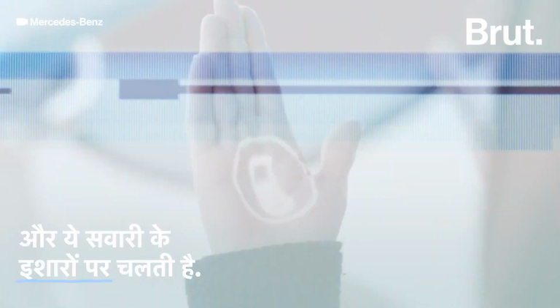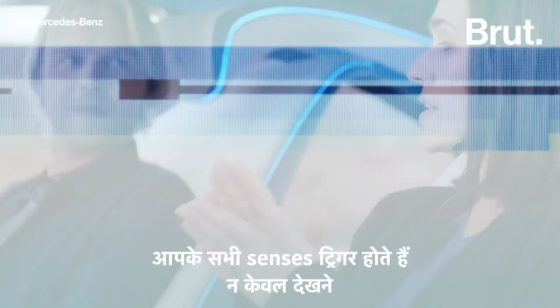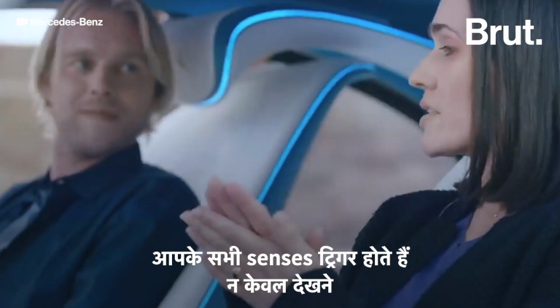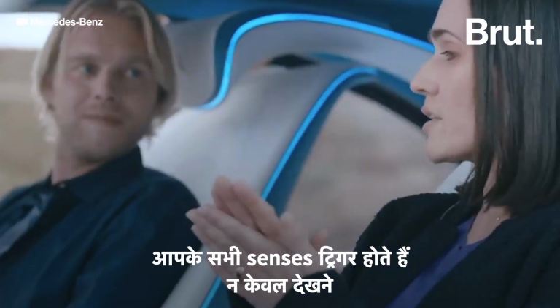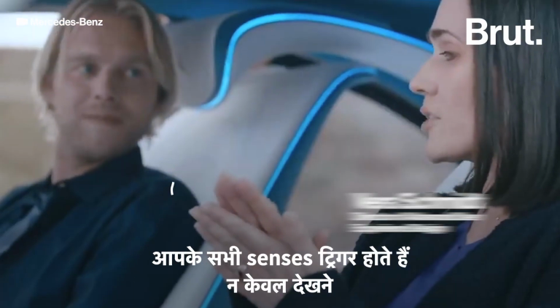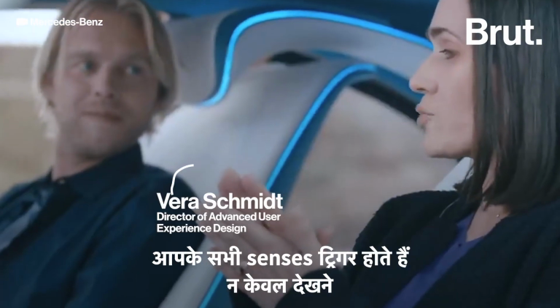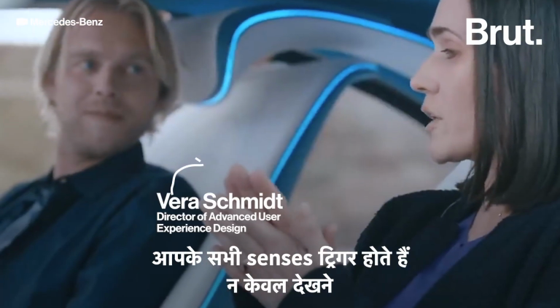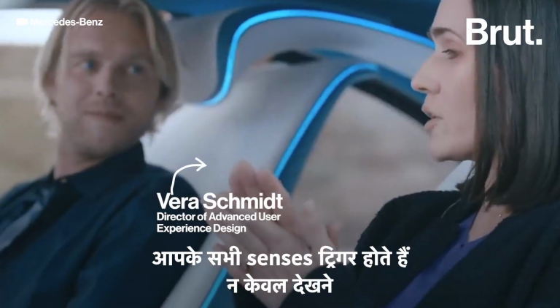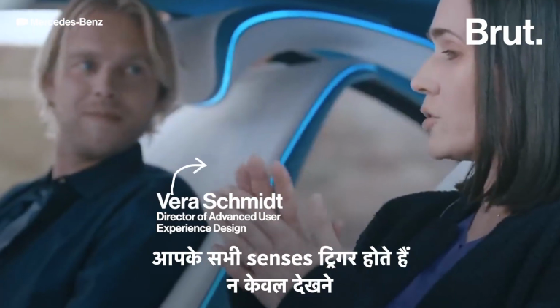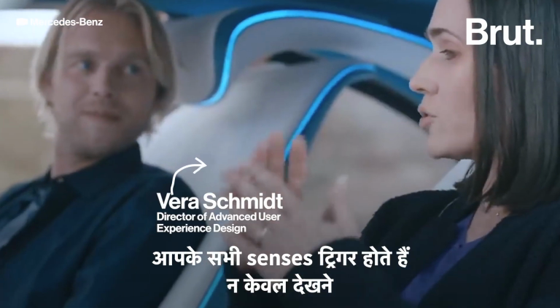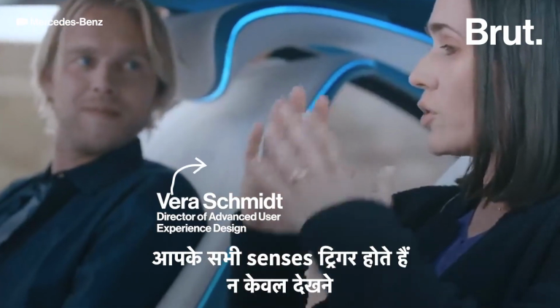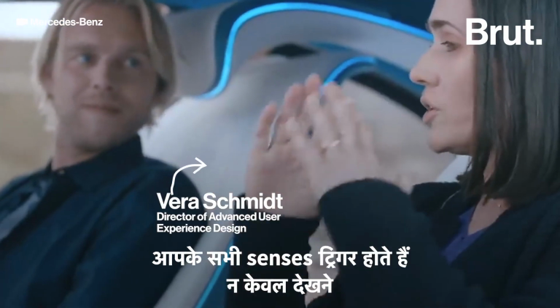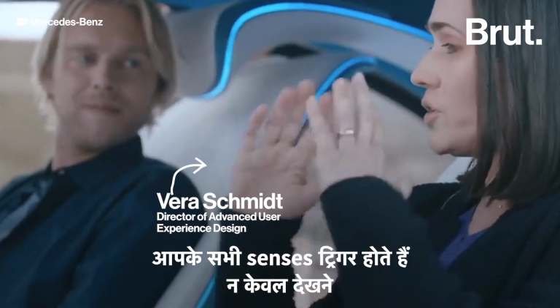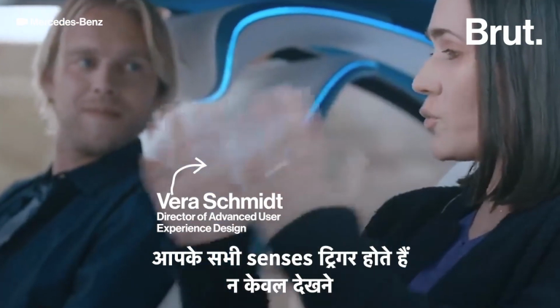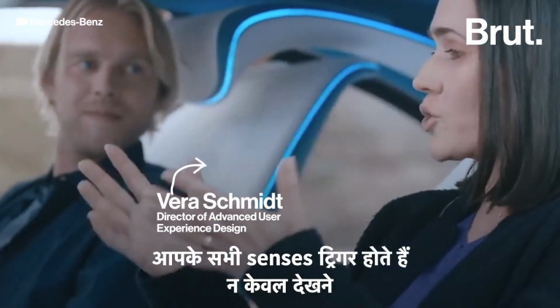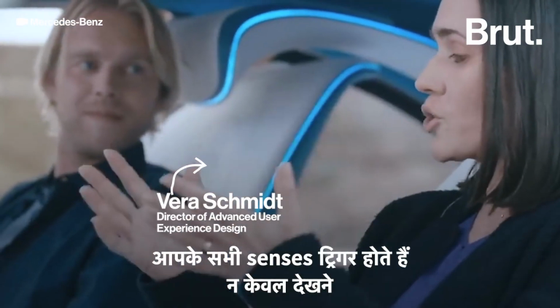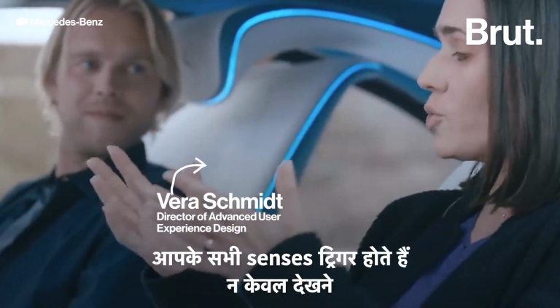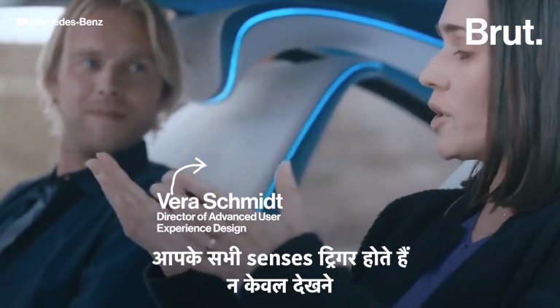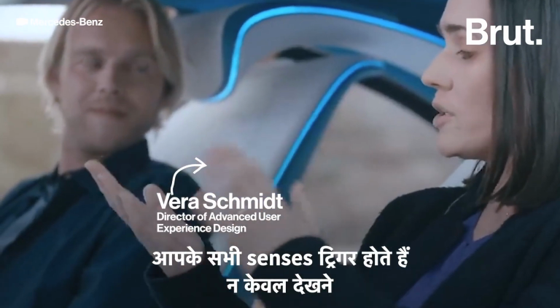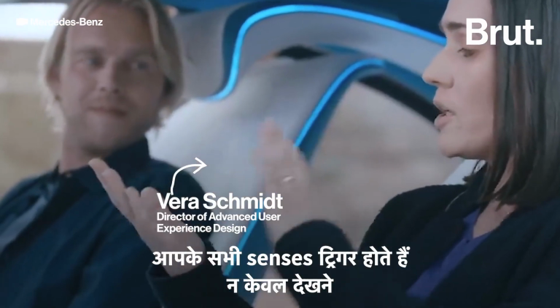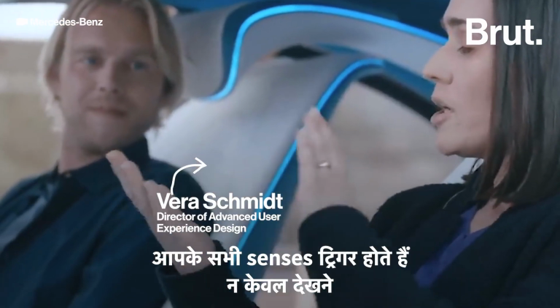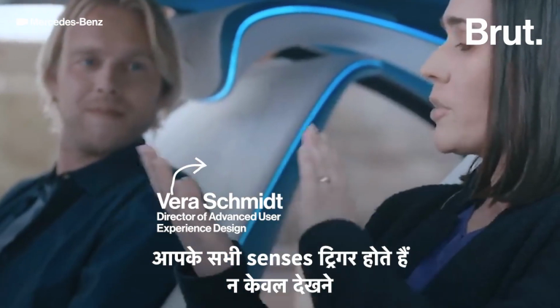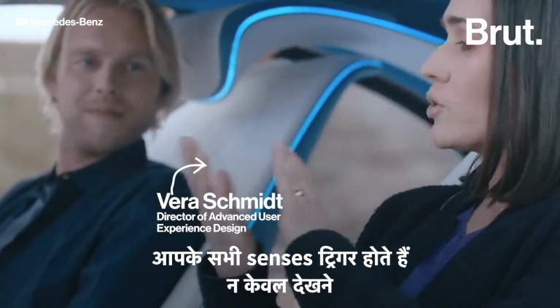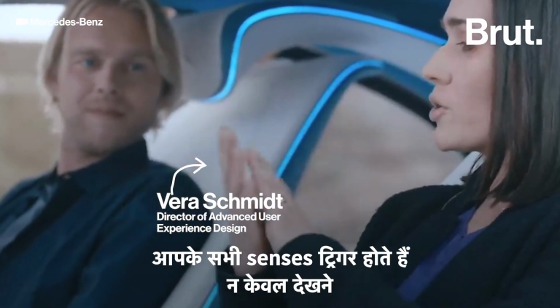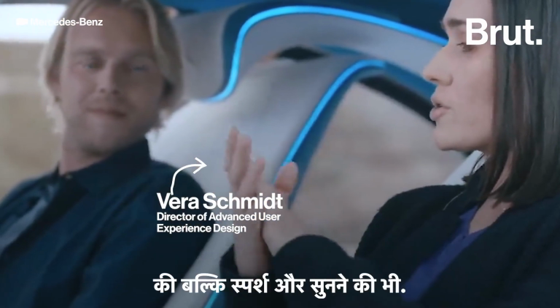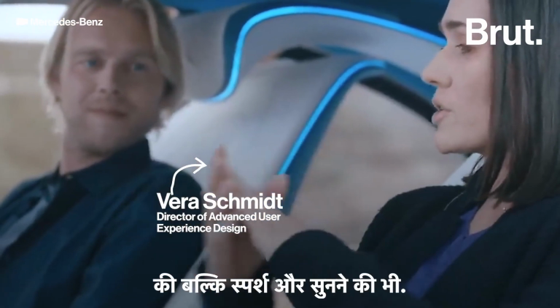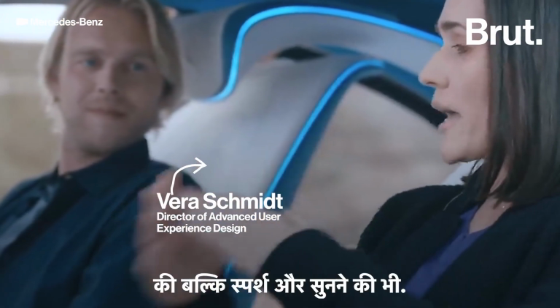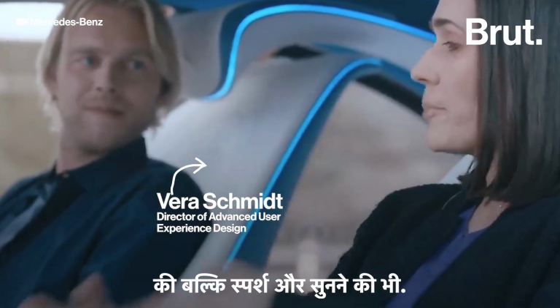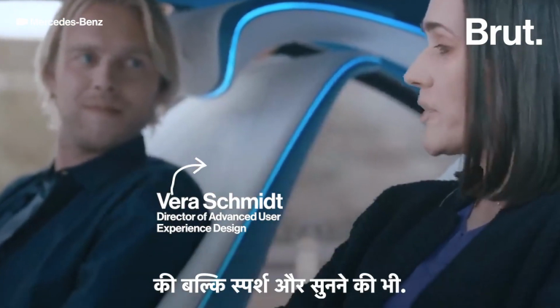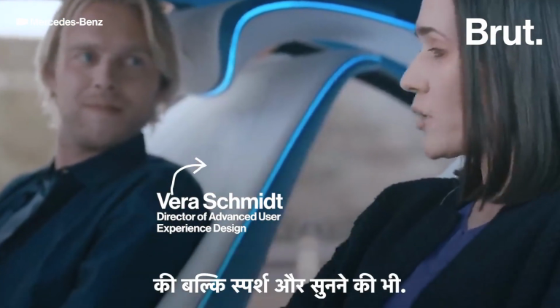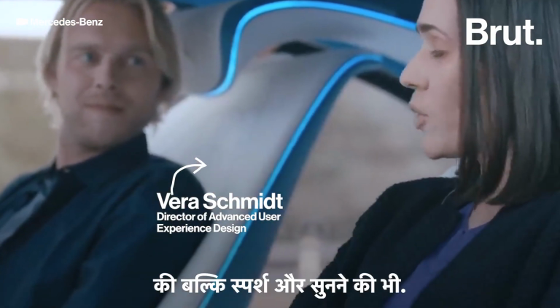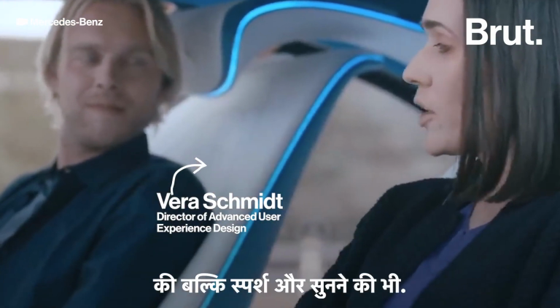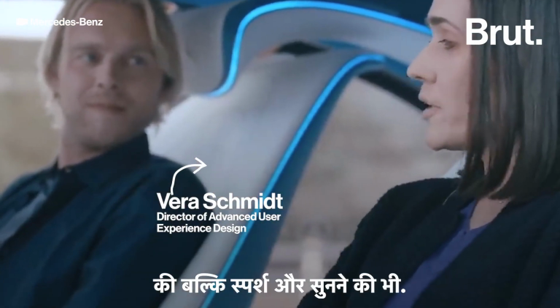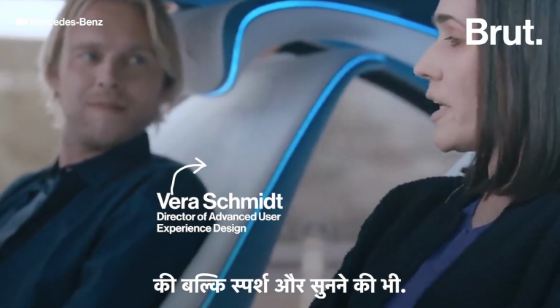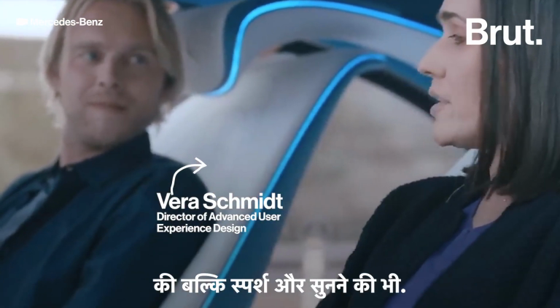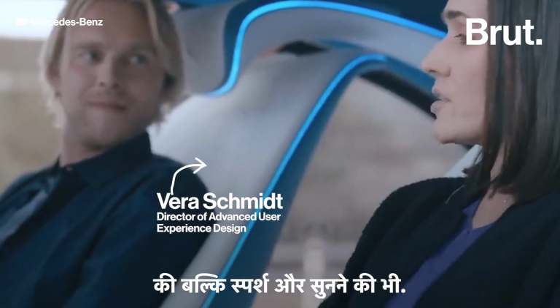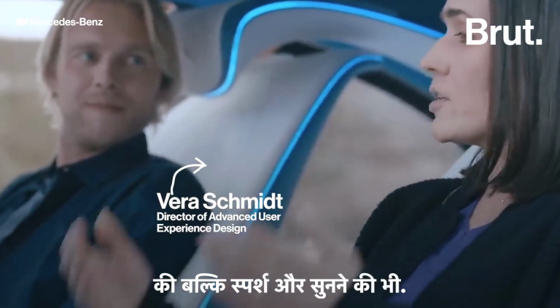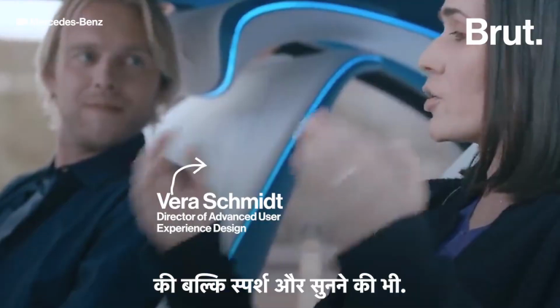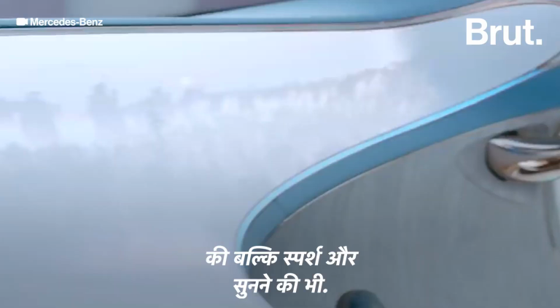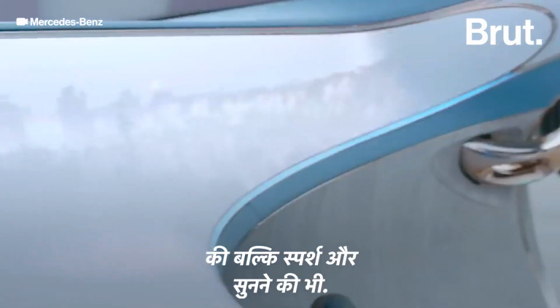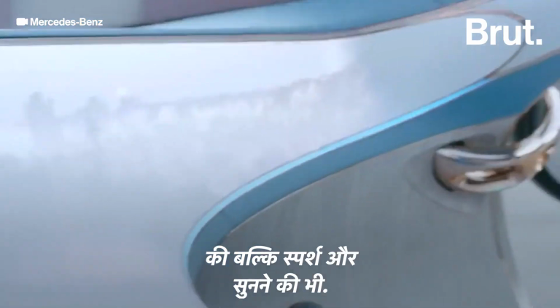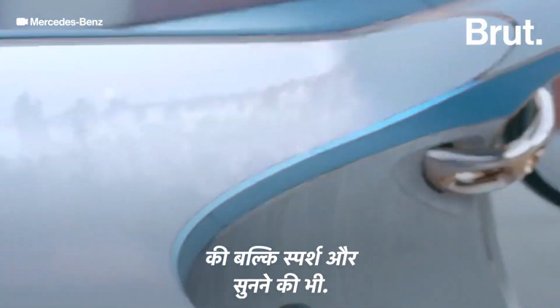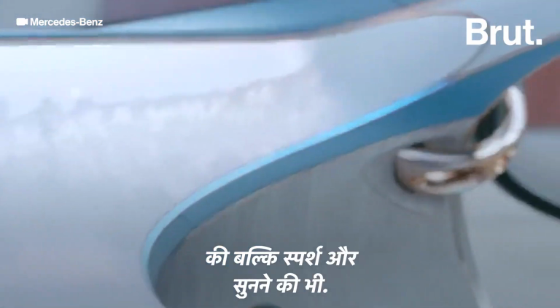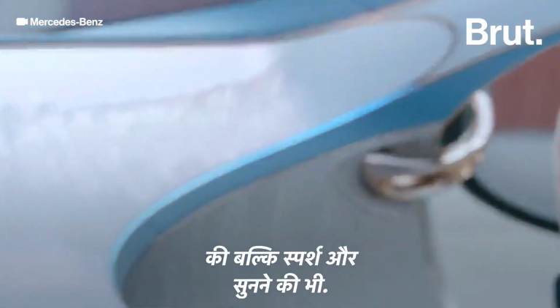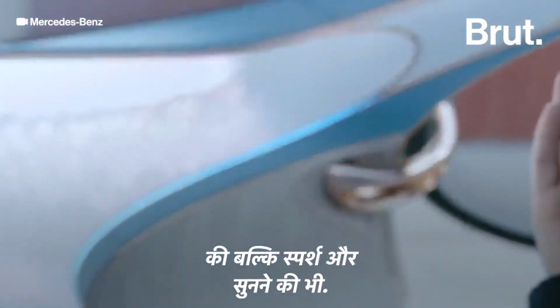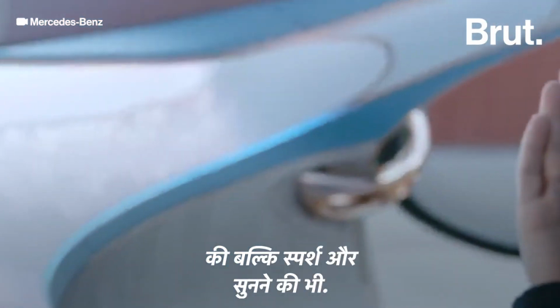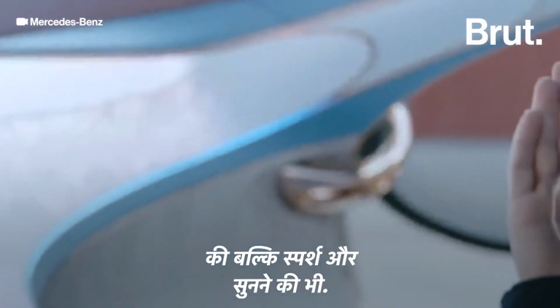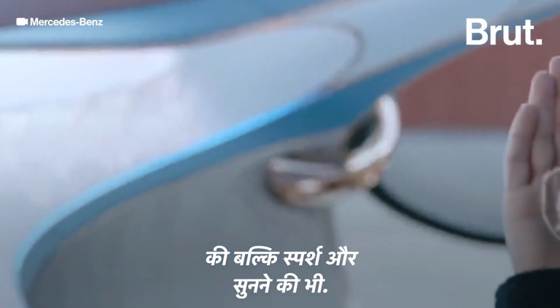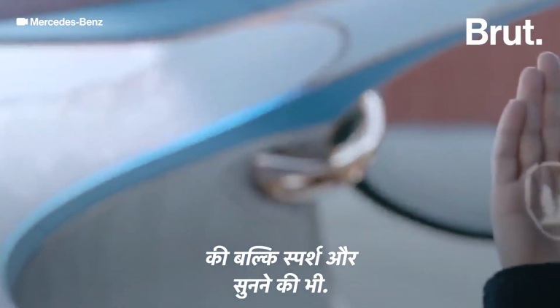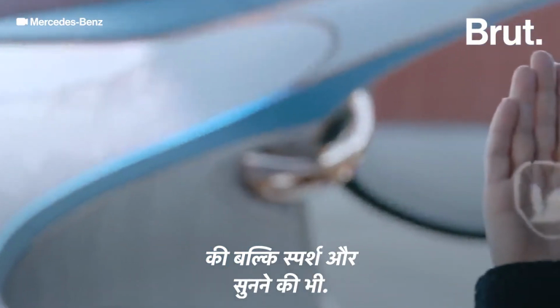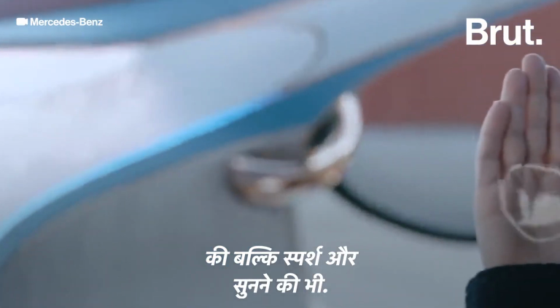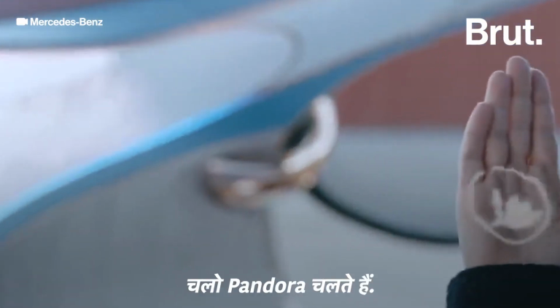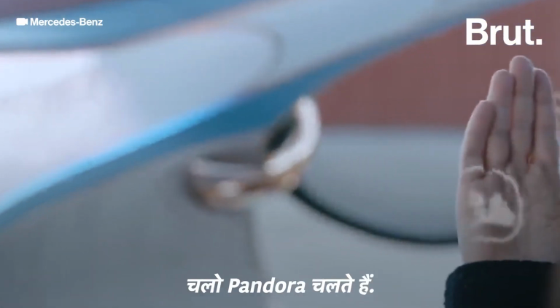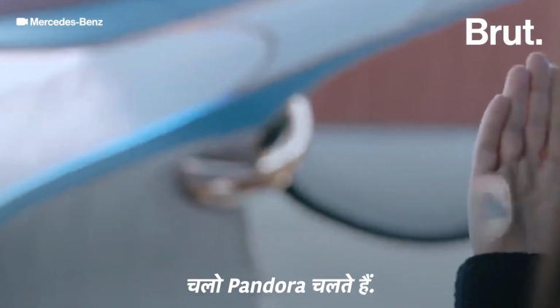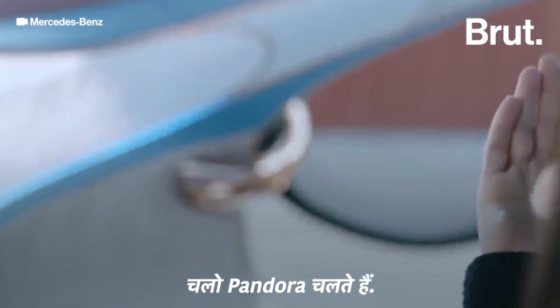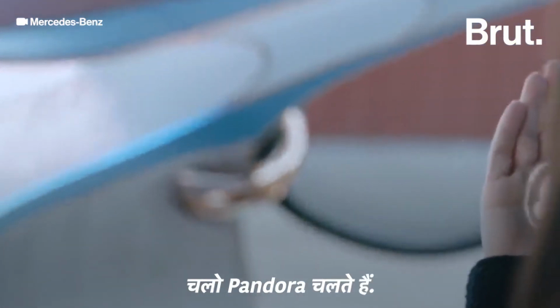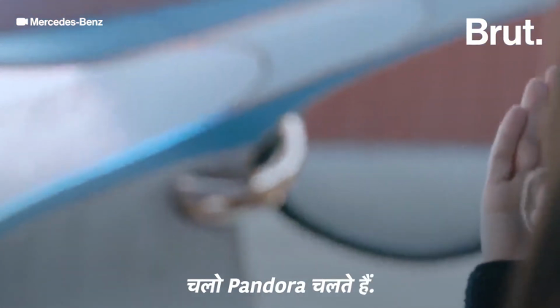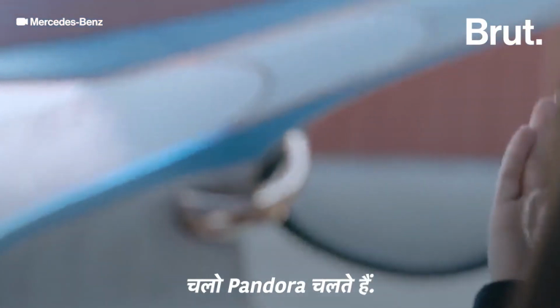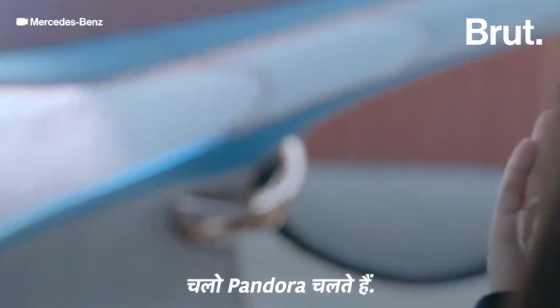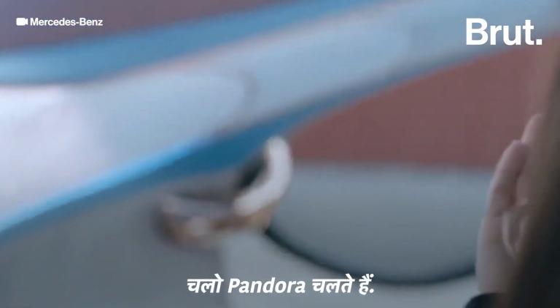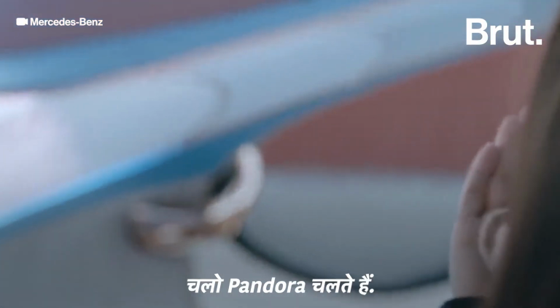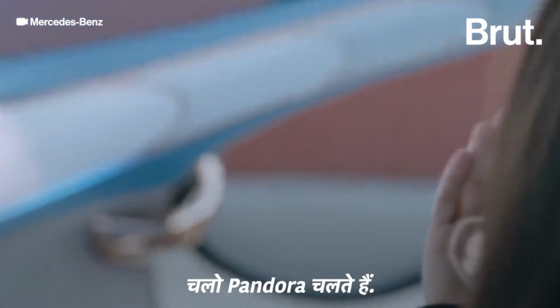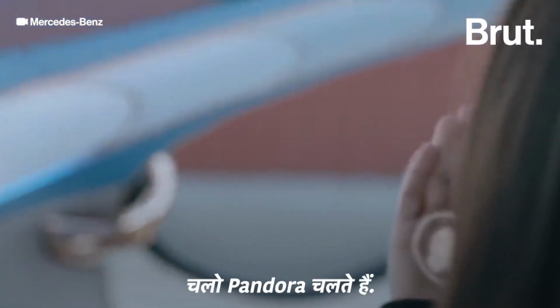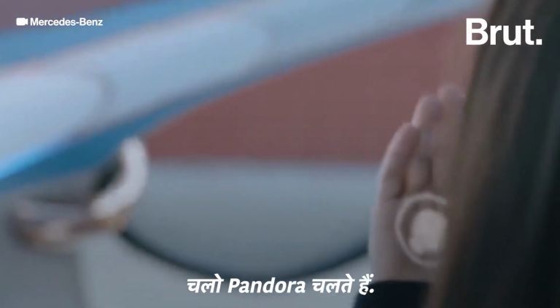Sensors are triggered — not only the visual one, but also the haptic one and the acoustic one. And then let's go to Pandora.